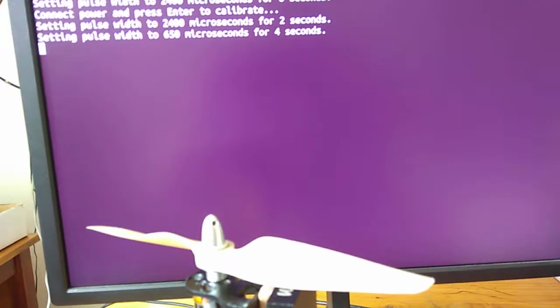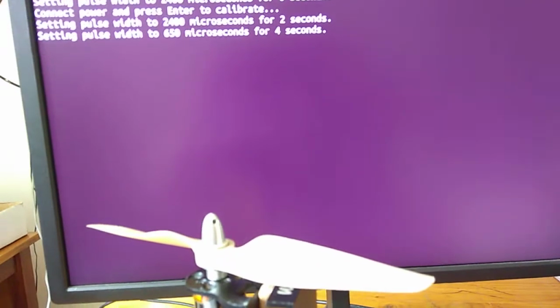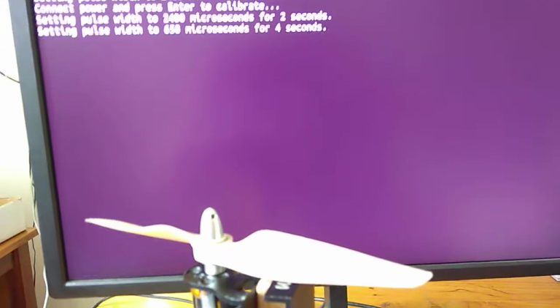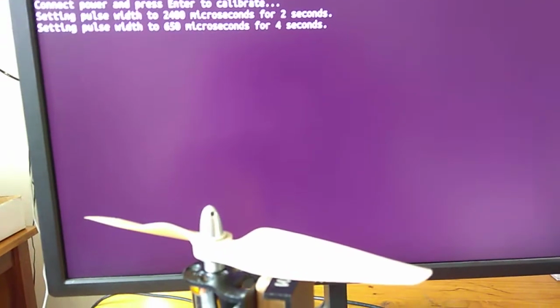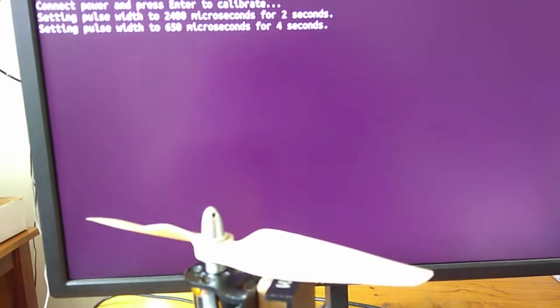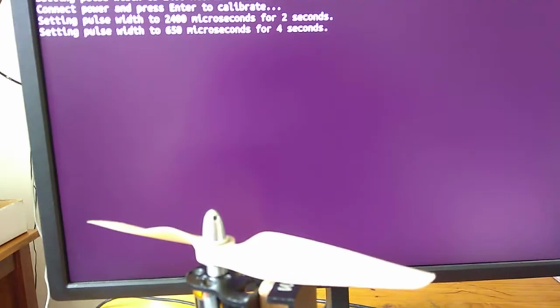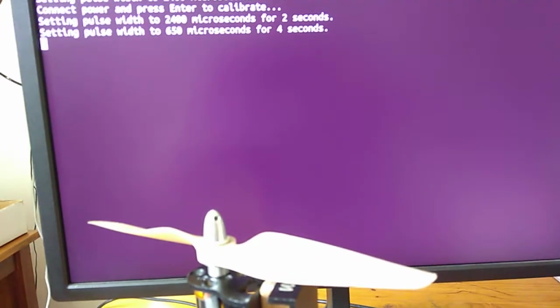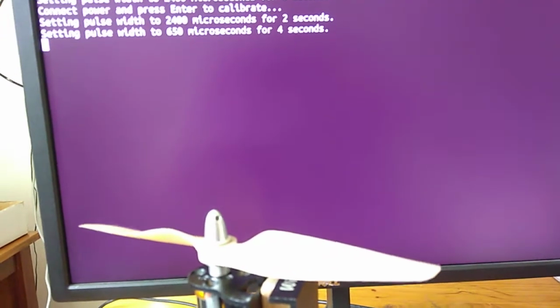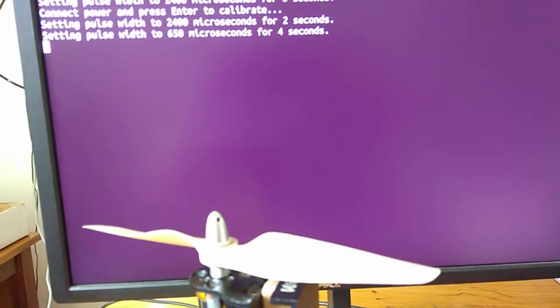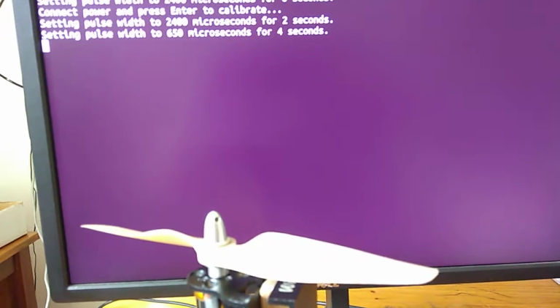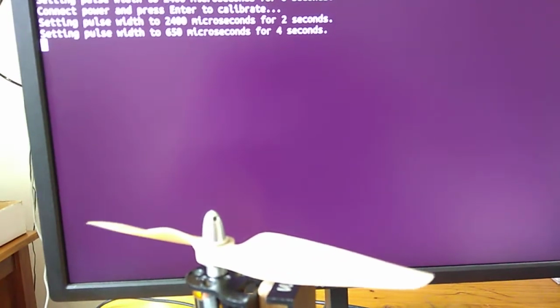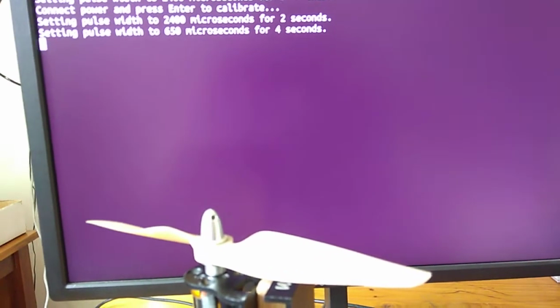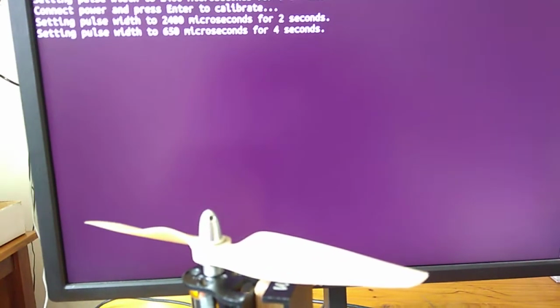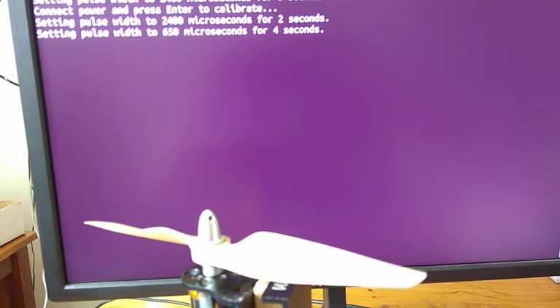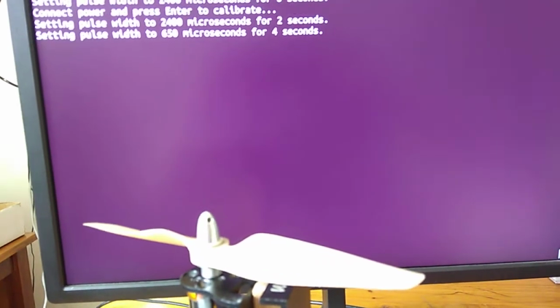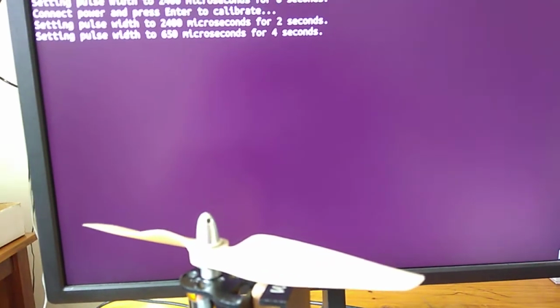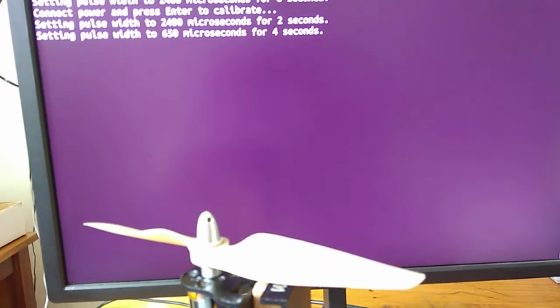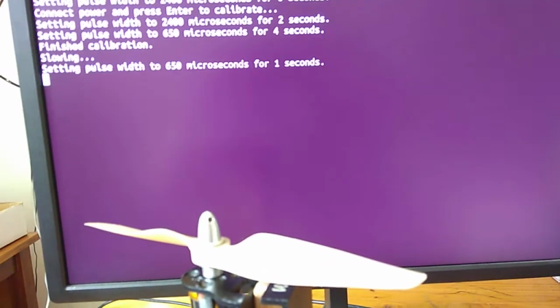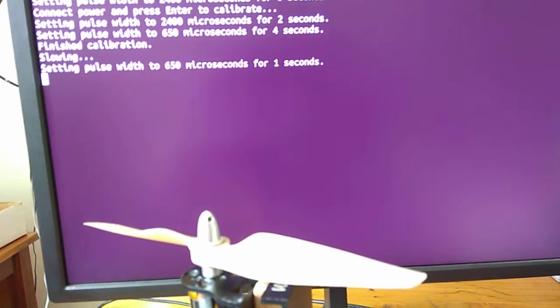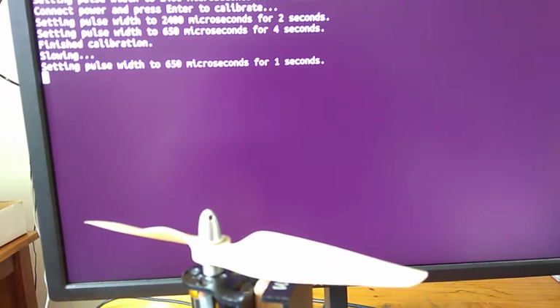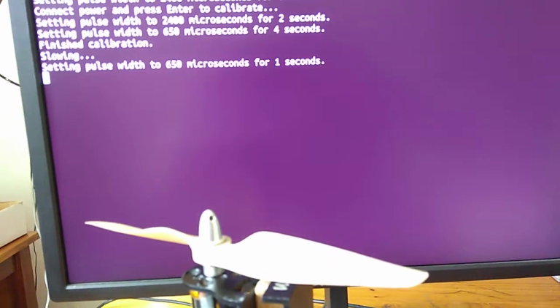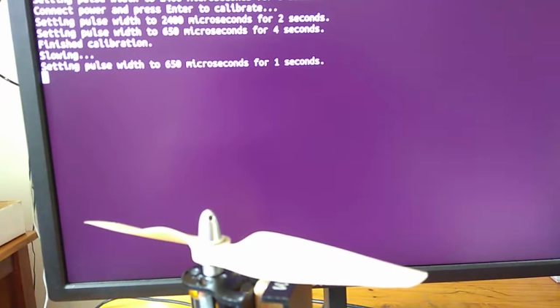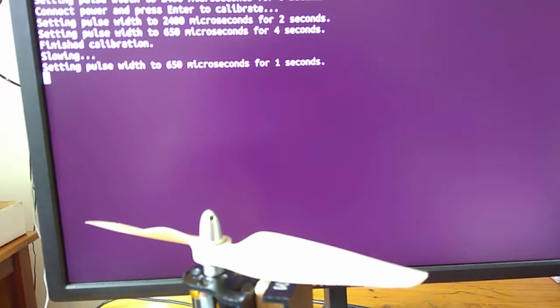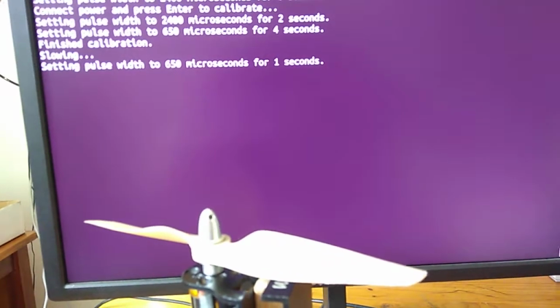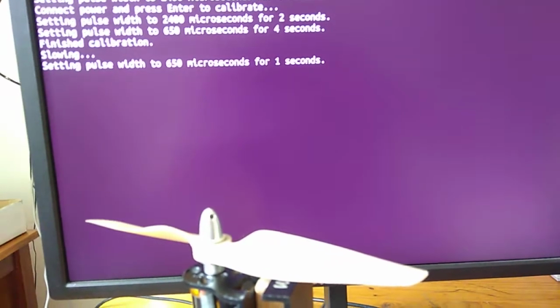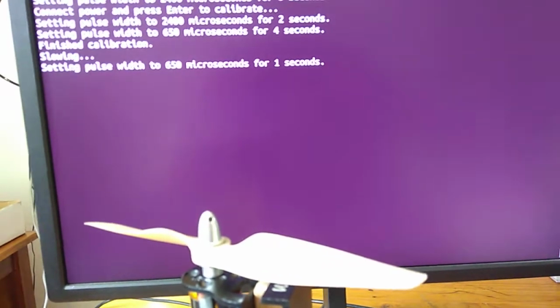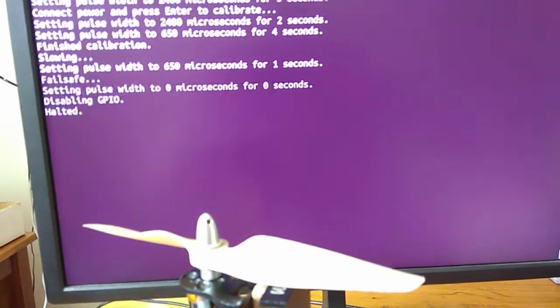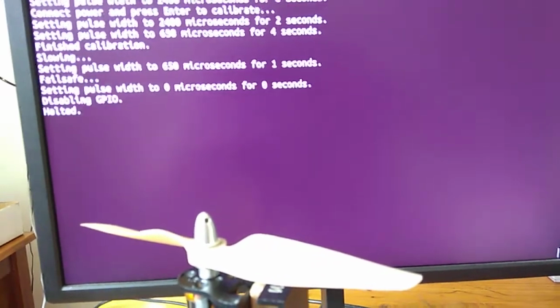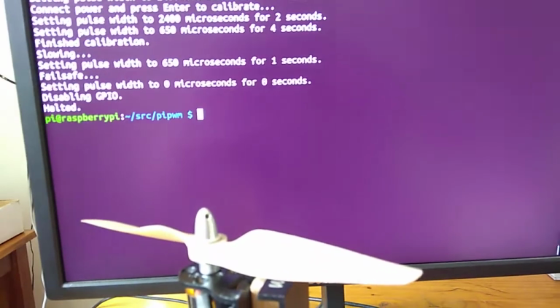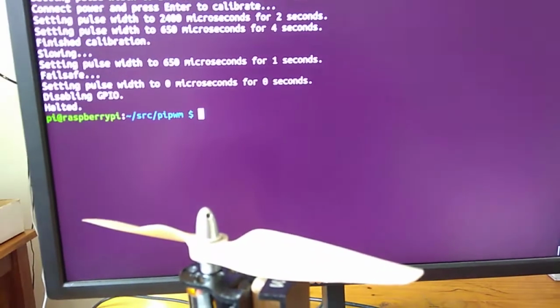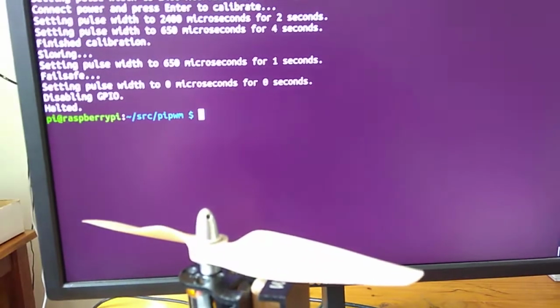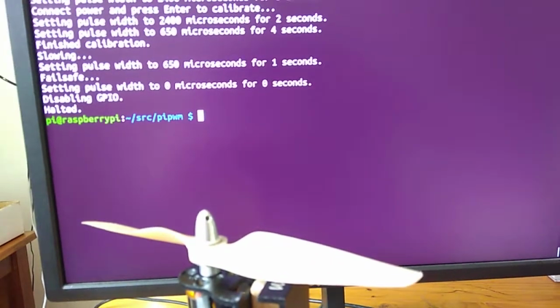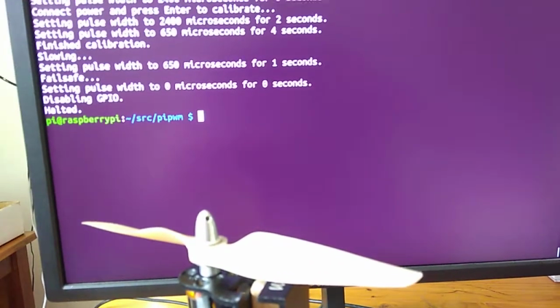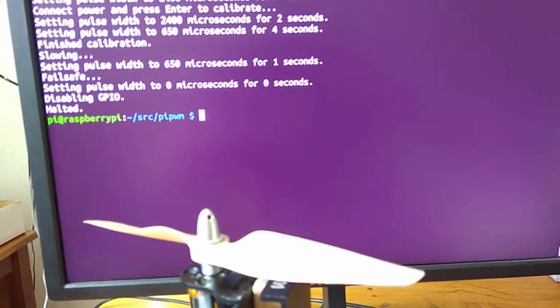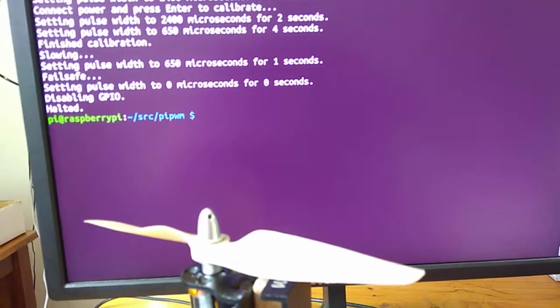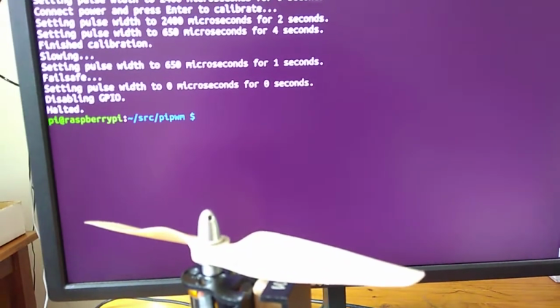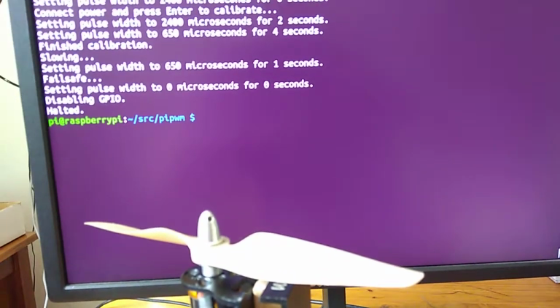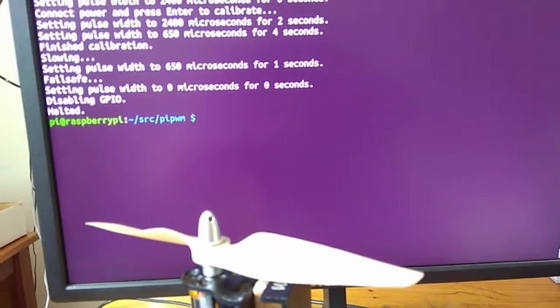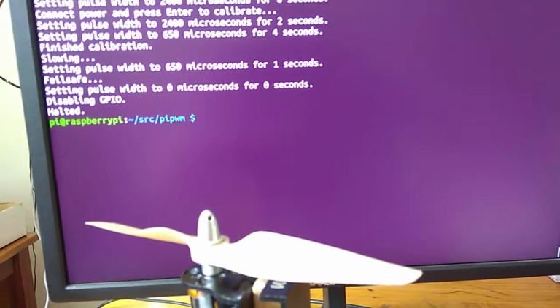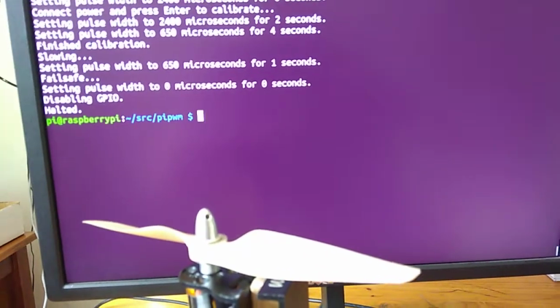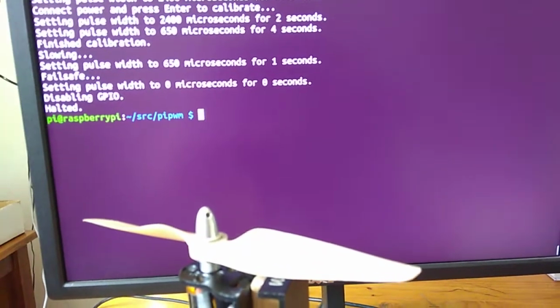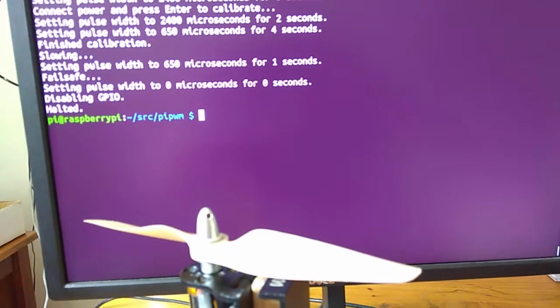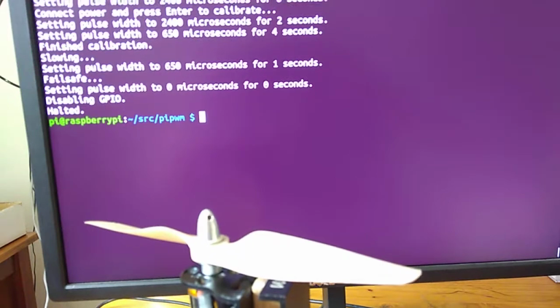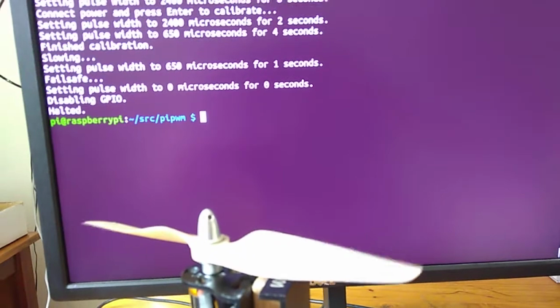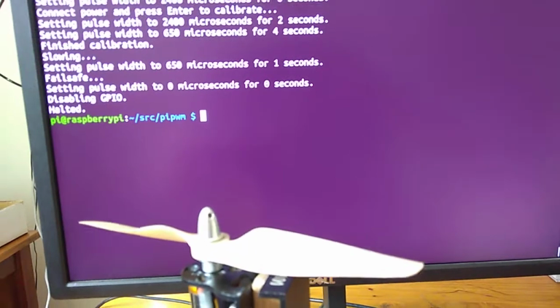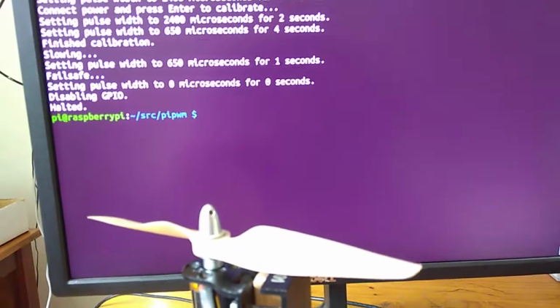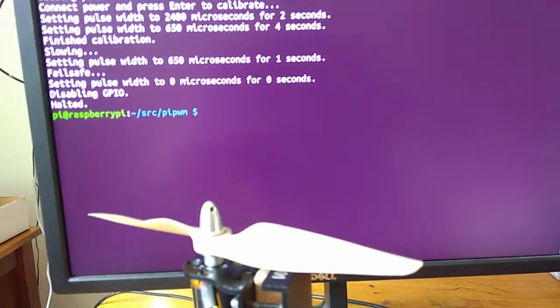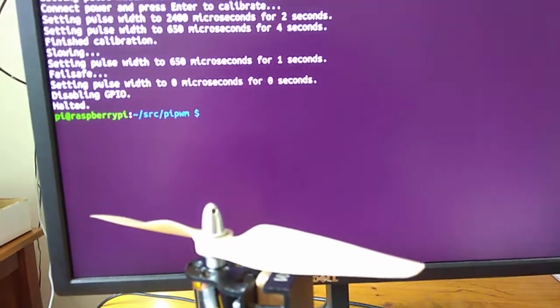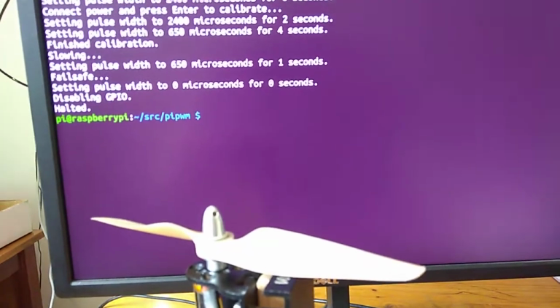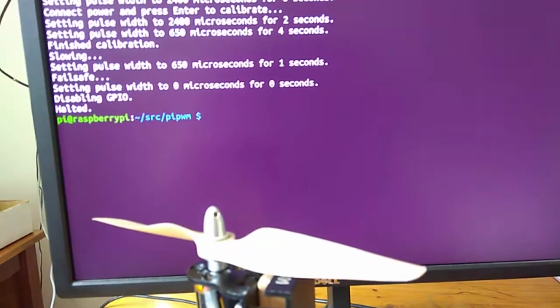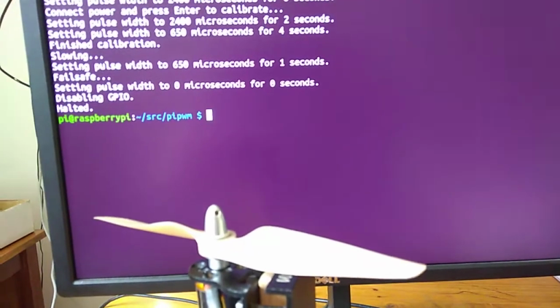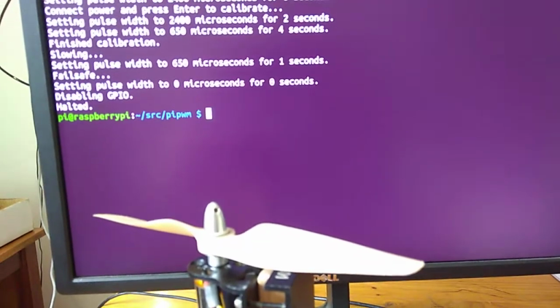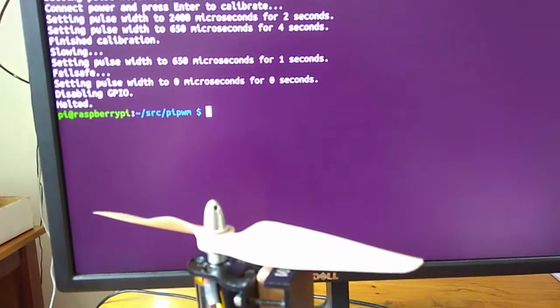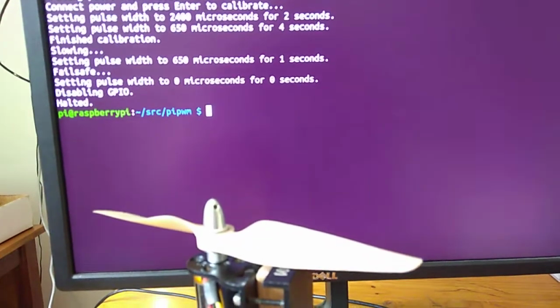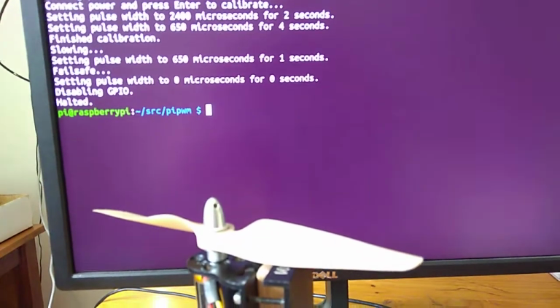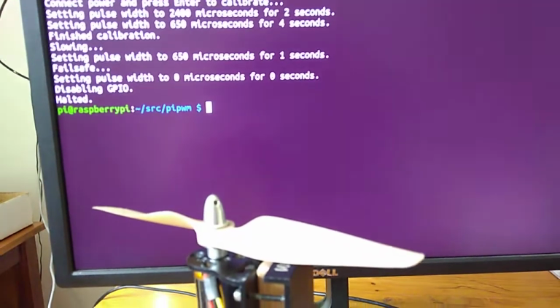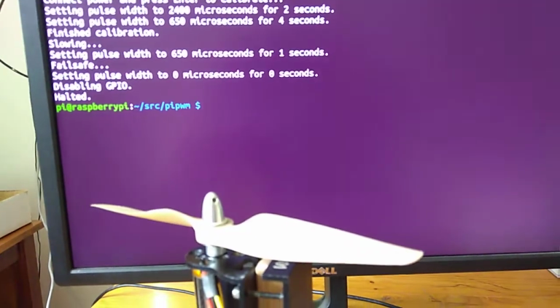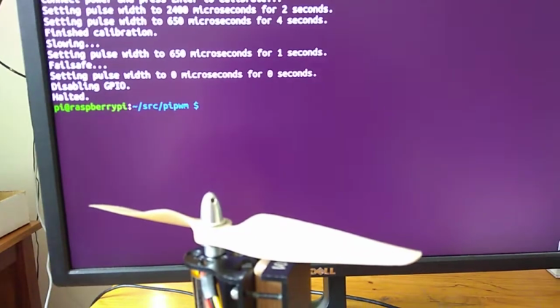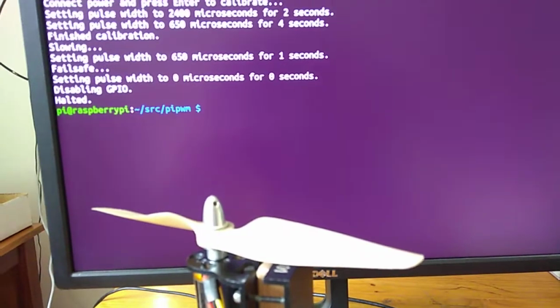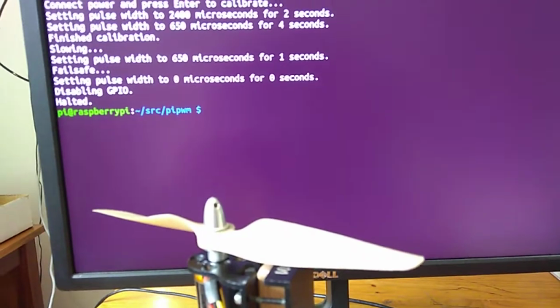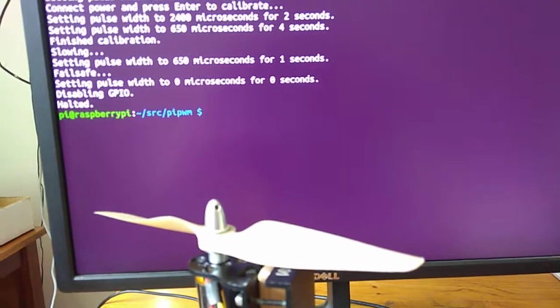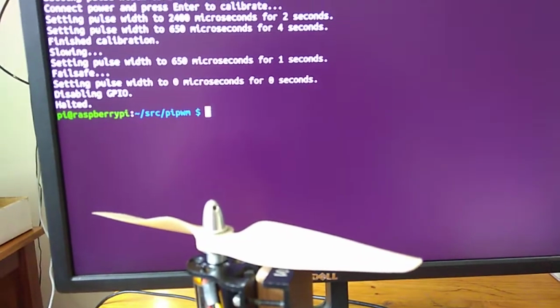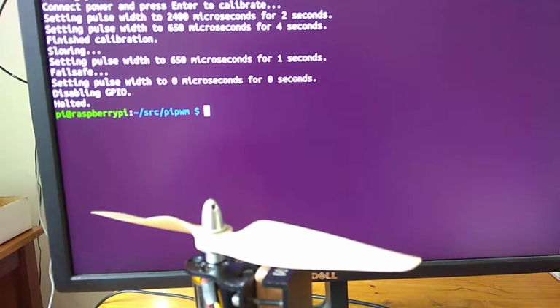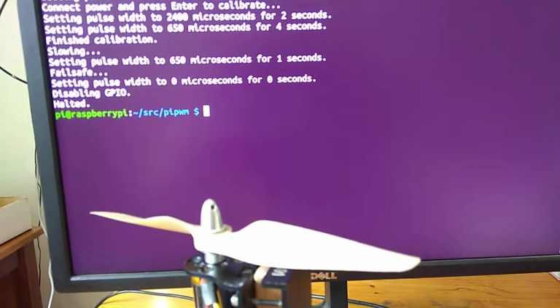That's the maximum and minimum values being set, followed by a single beep to show the number of LiPo cells connected.